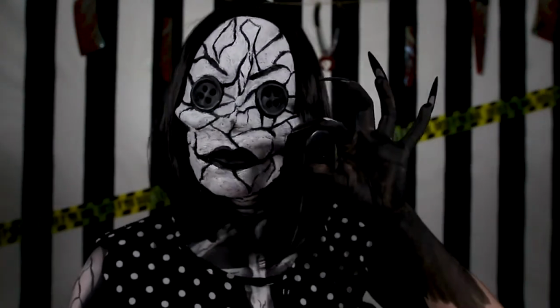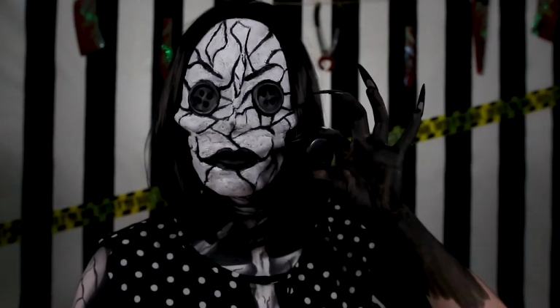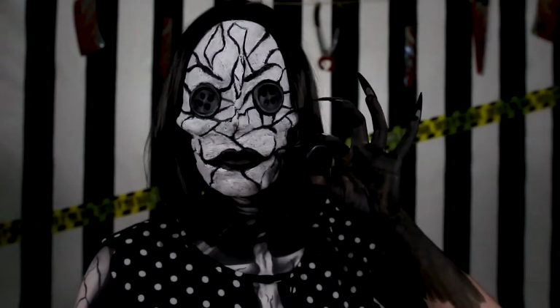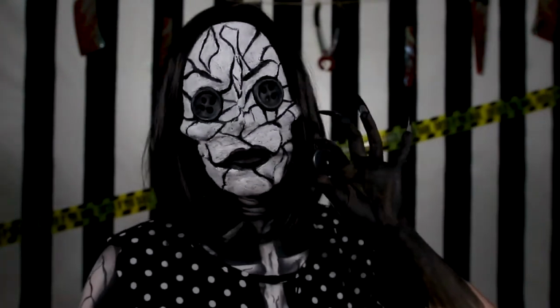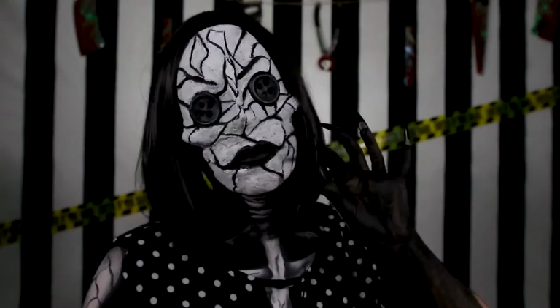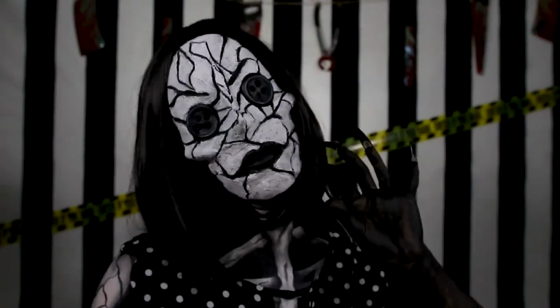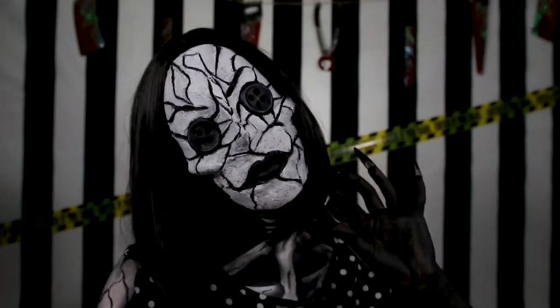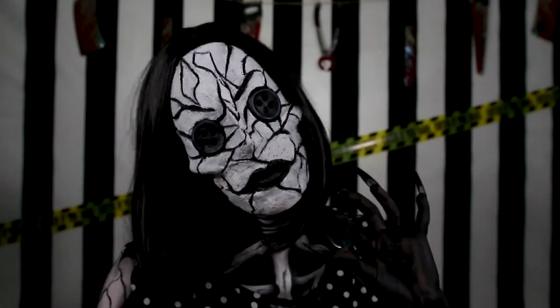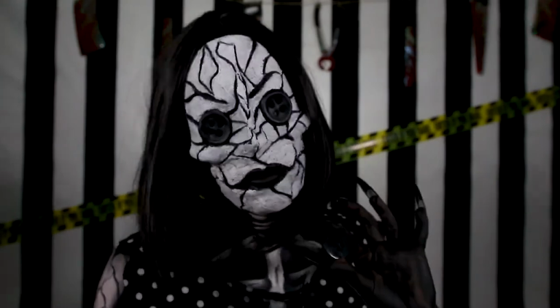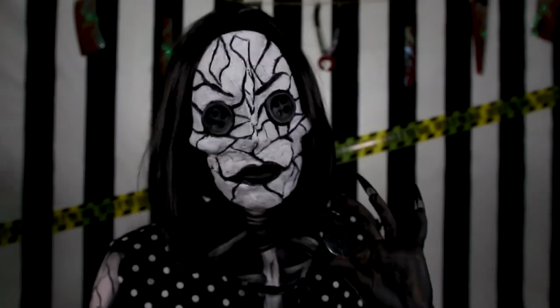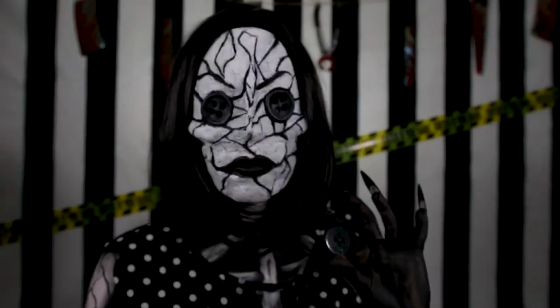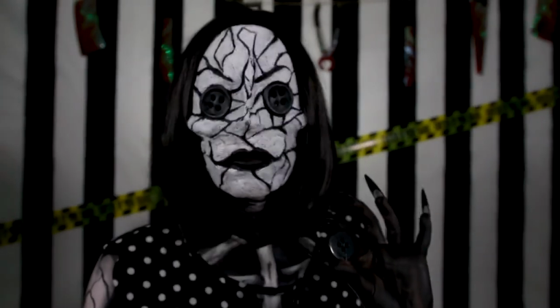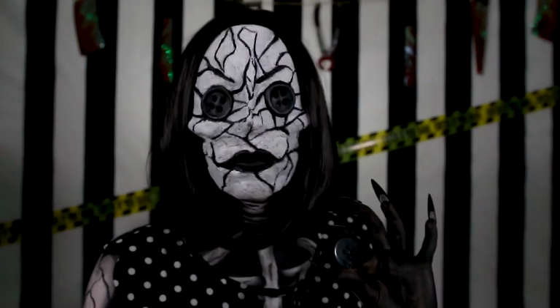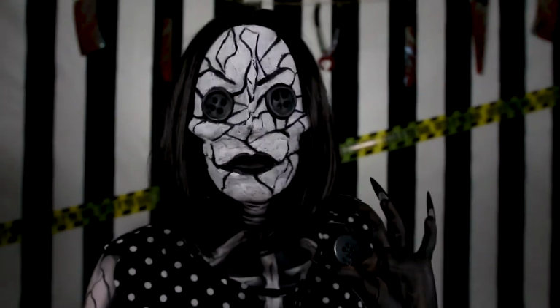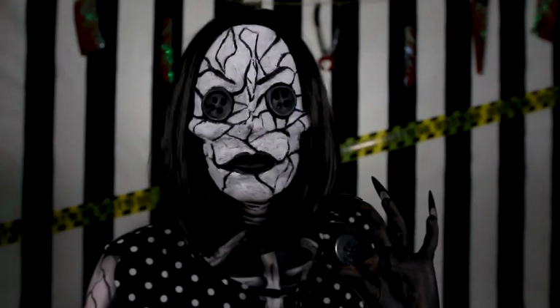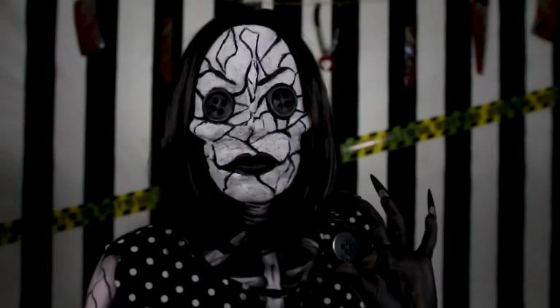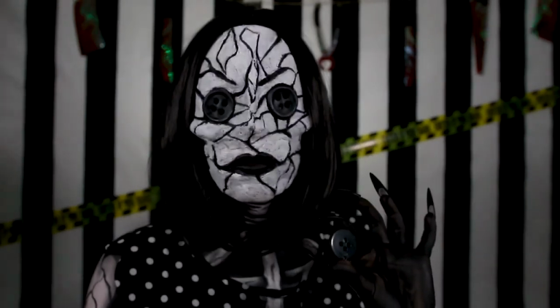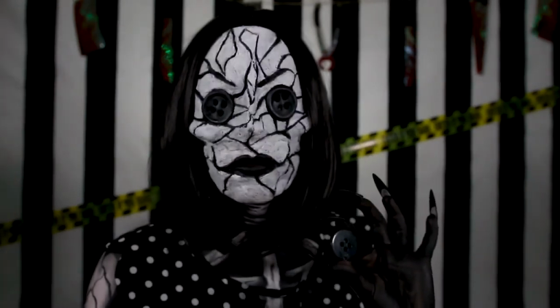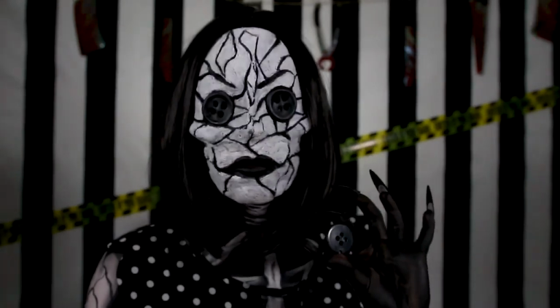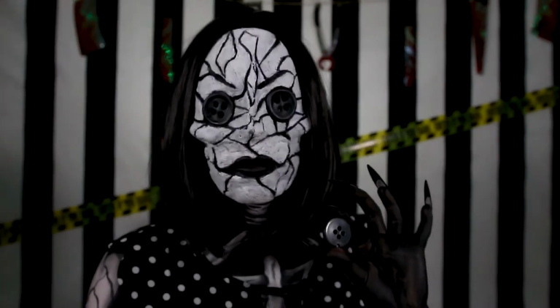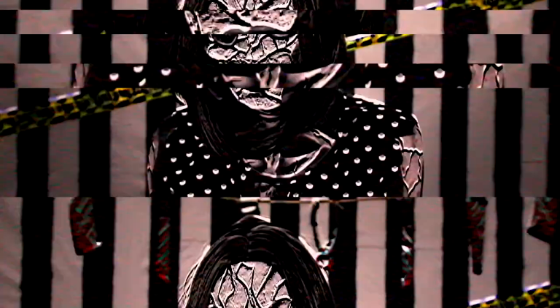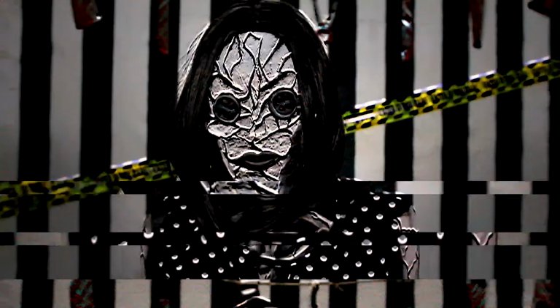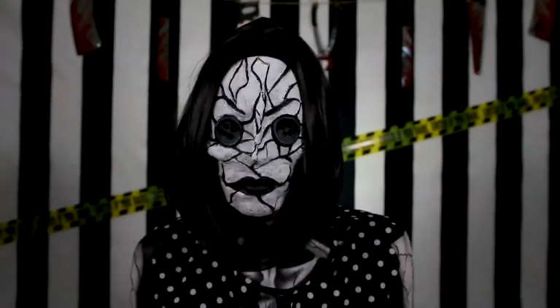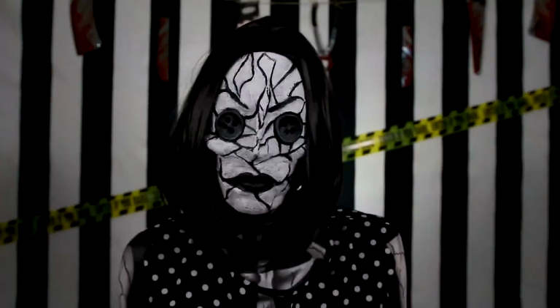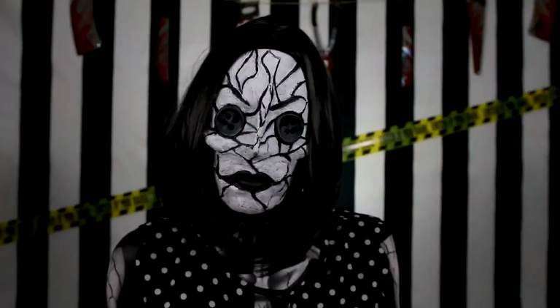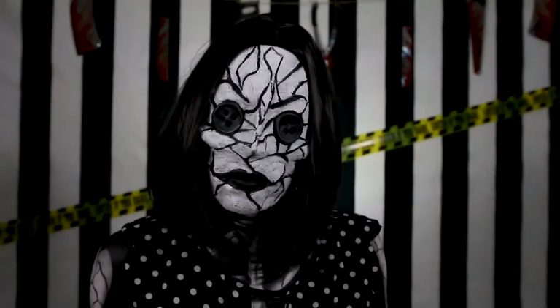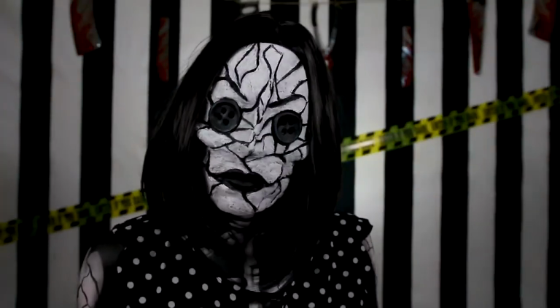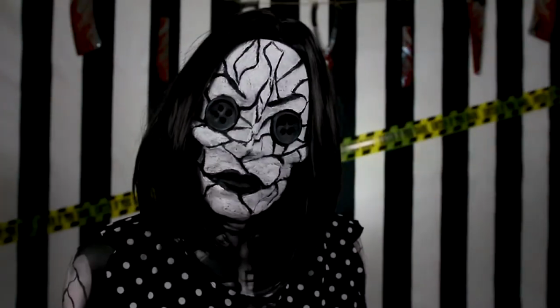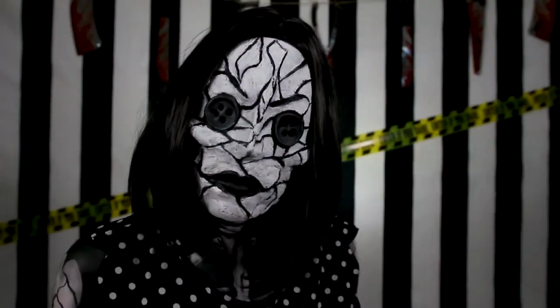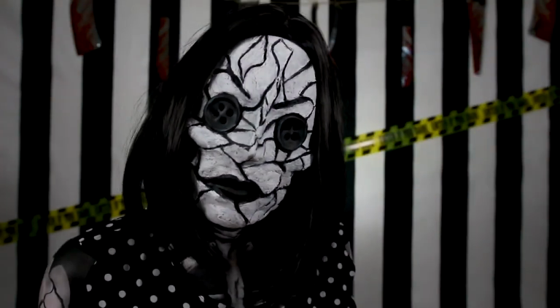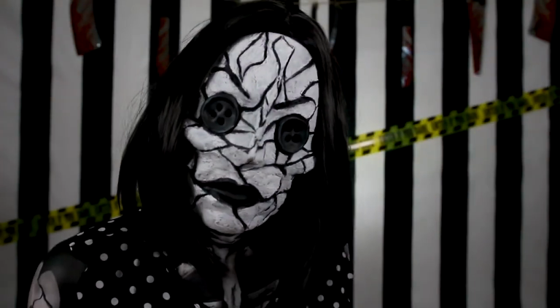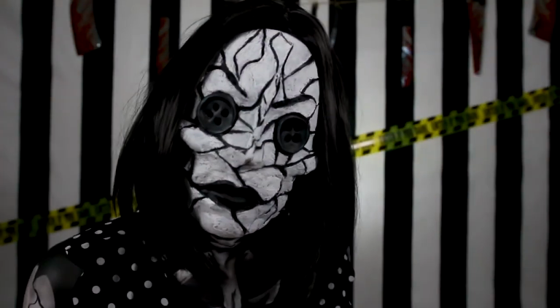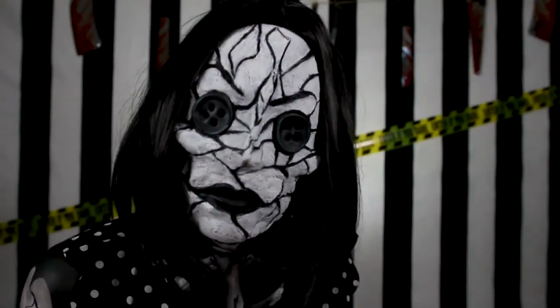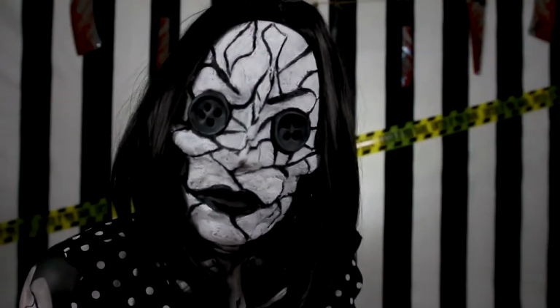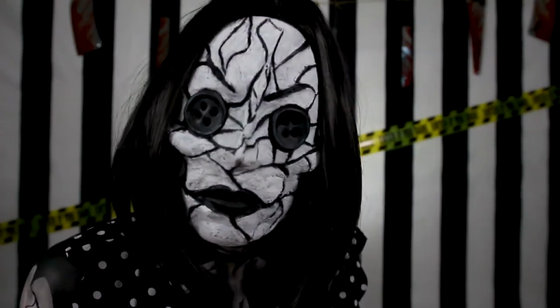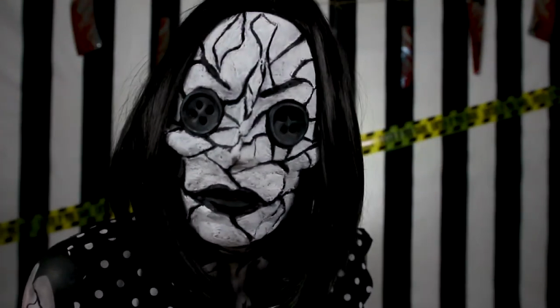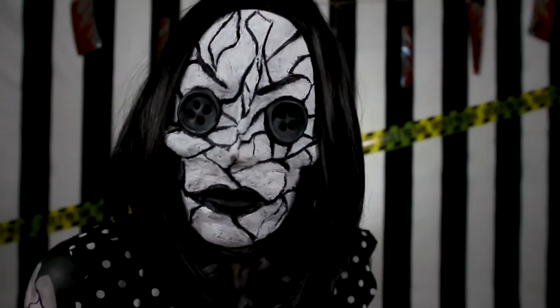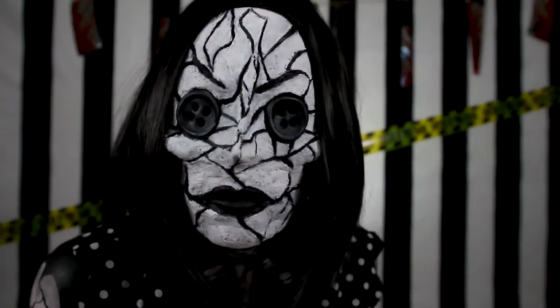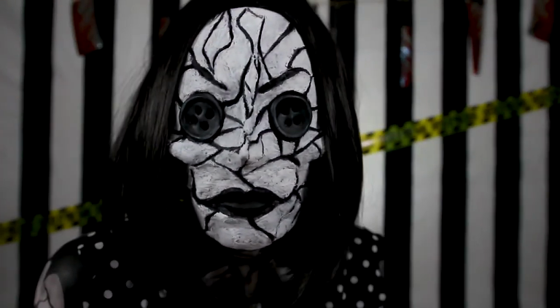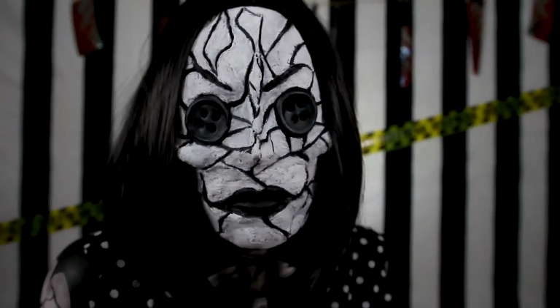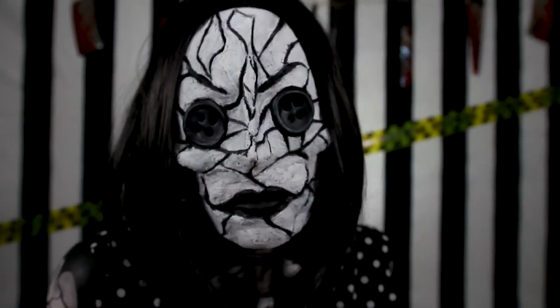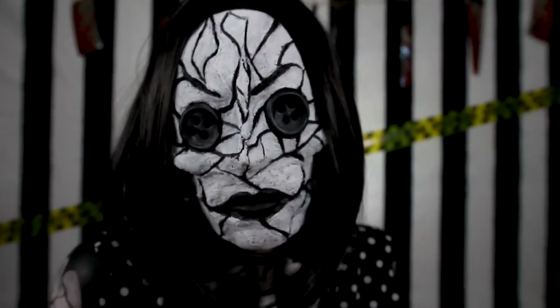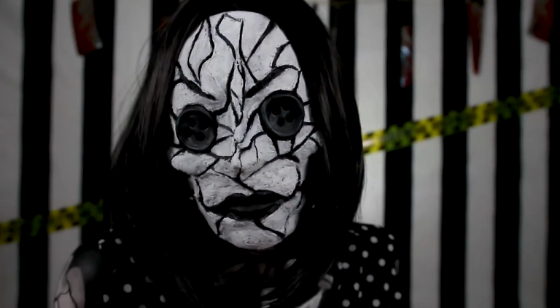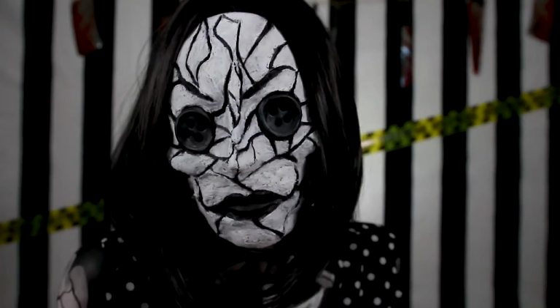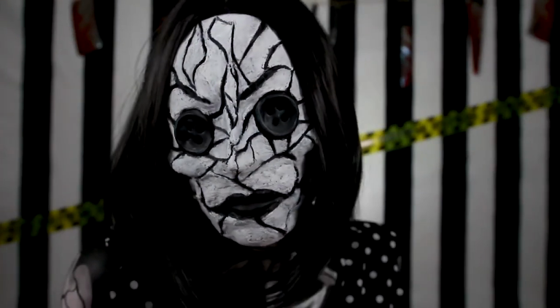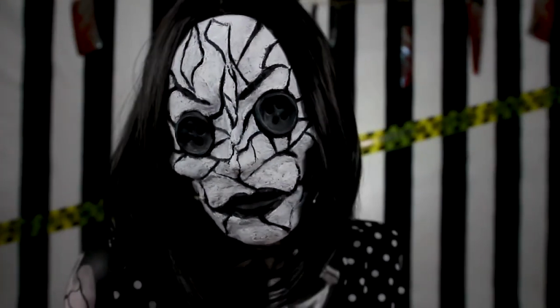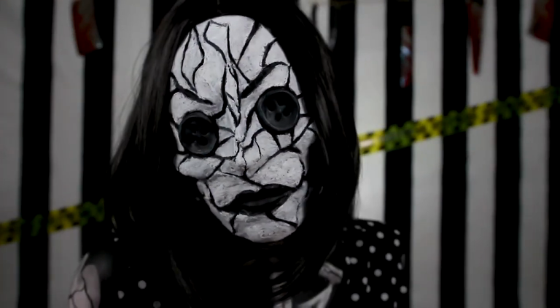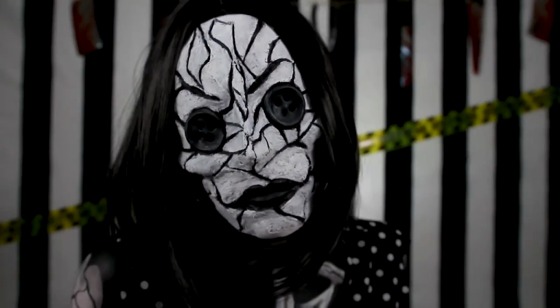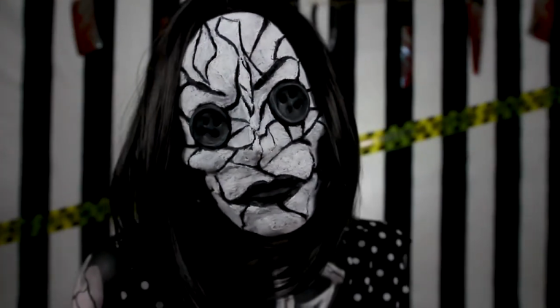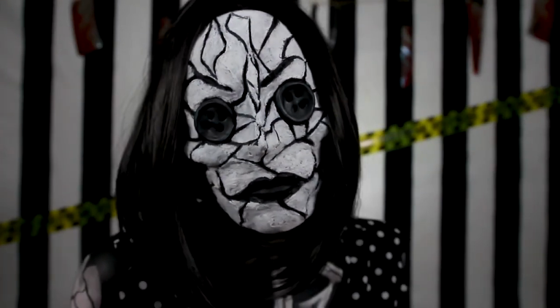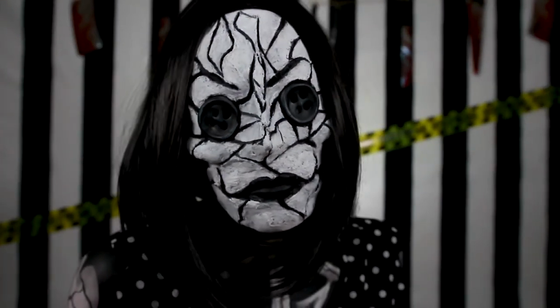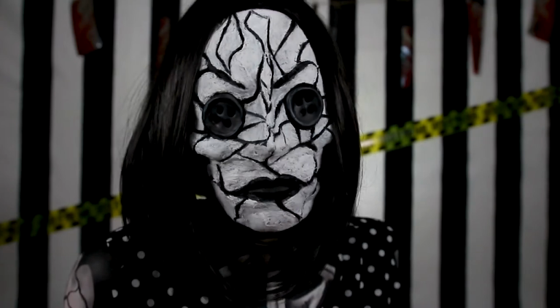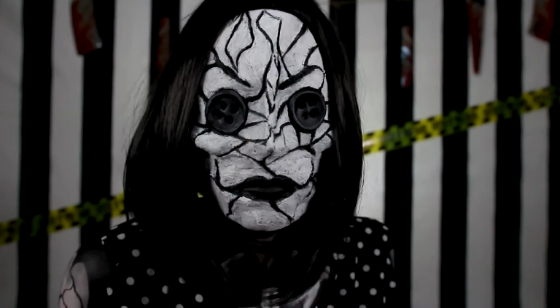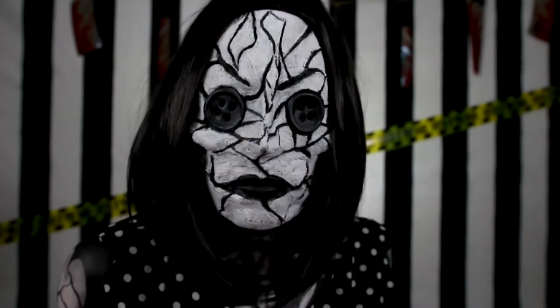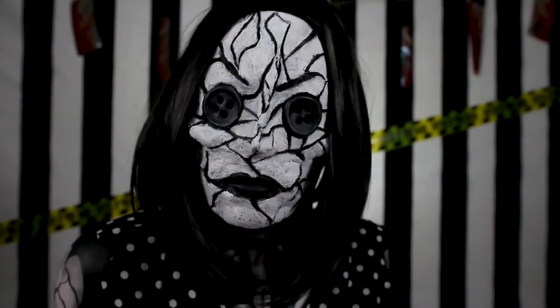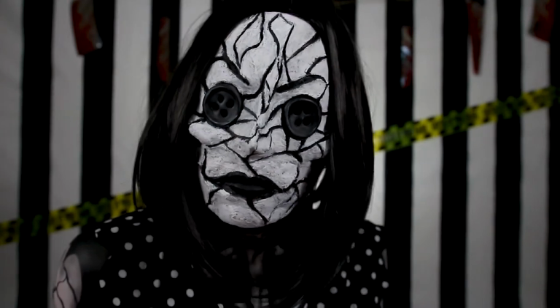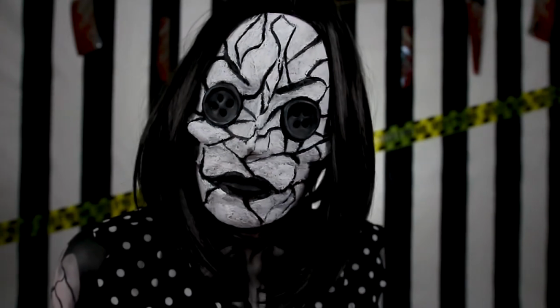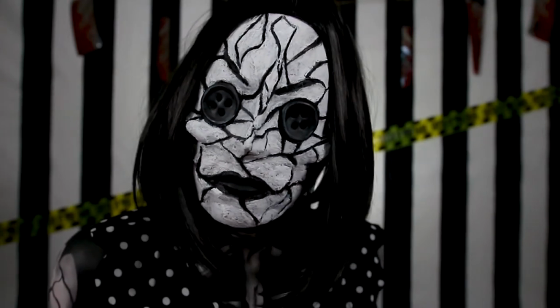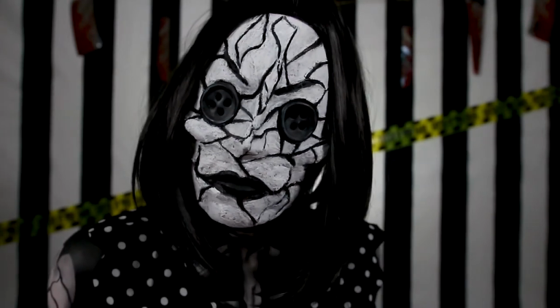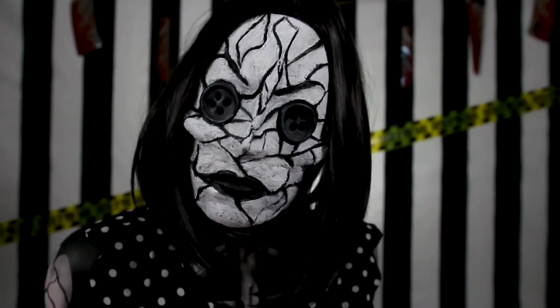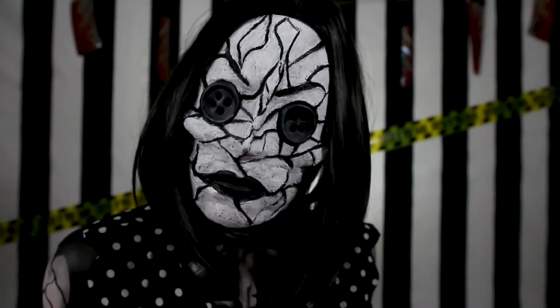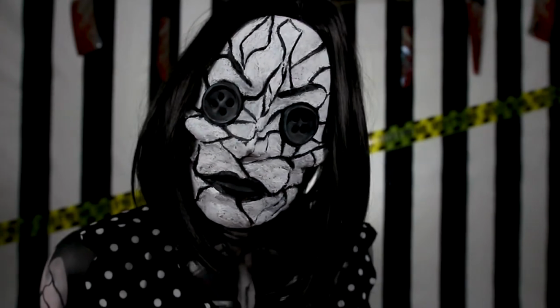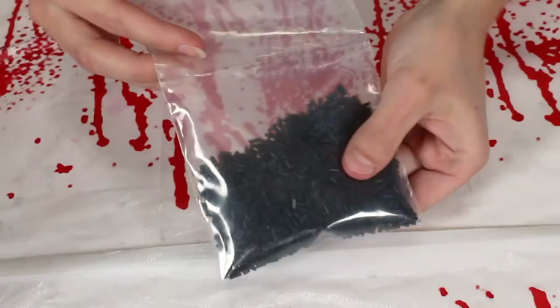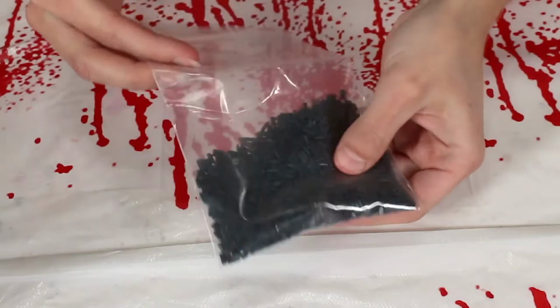Hey creepy cupcakes! Today I'm showing you the makeup for the Other Mother from Coraline. Let's get into it.